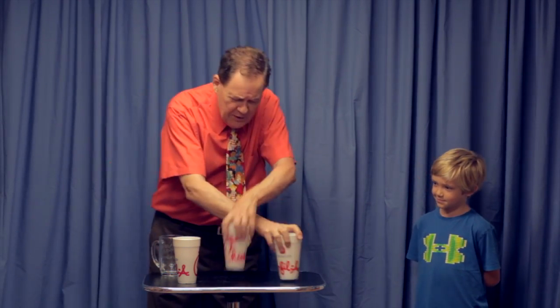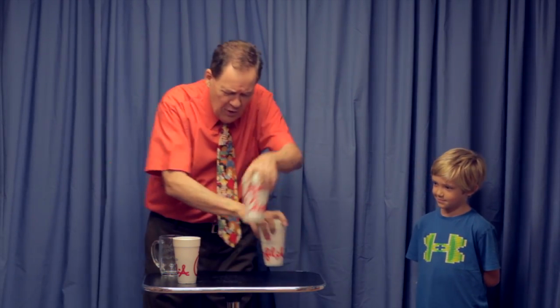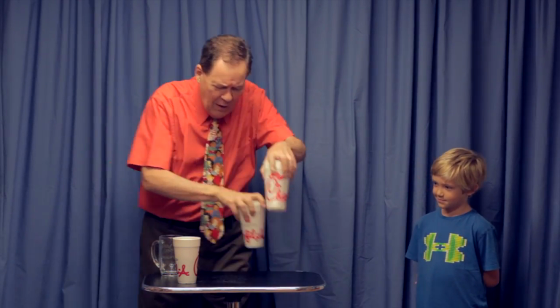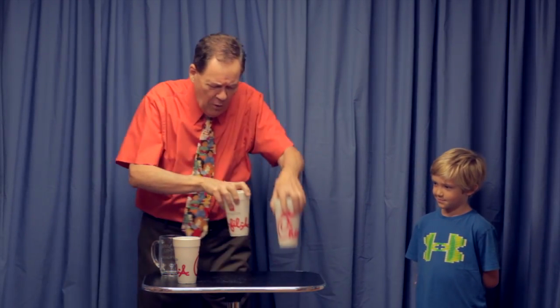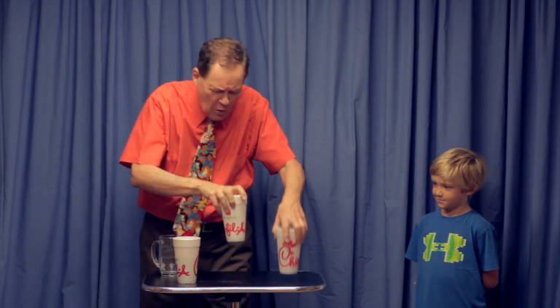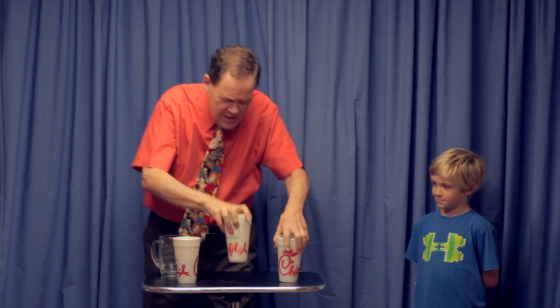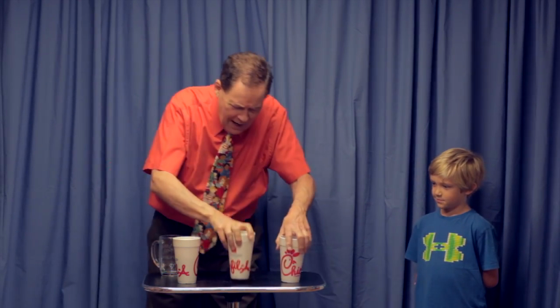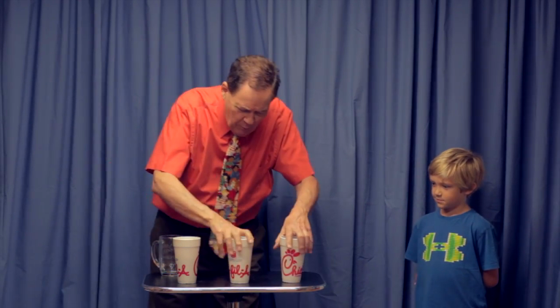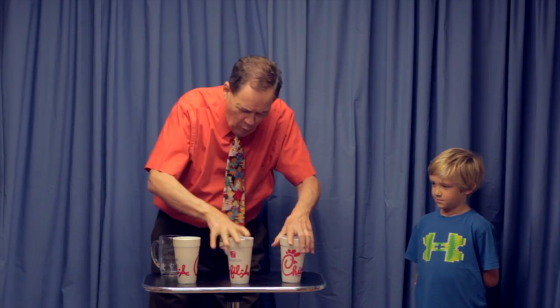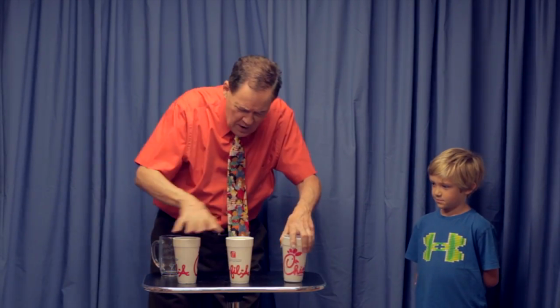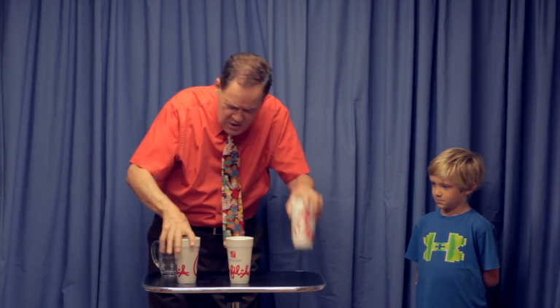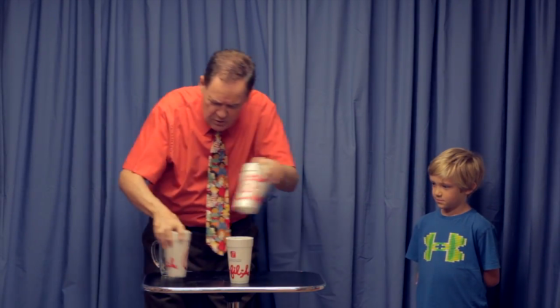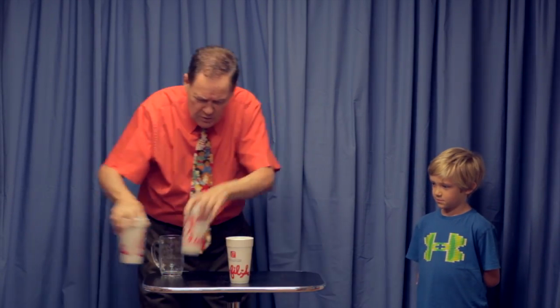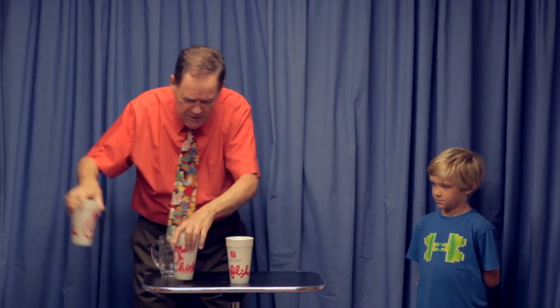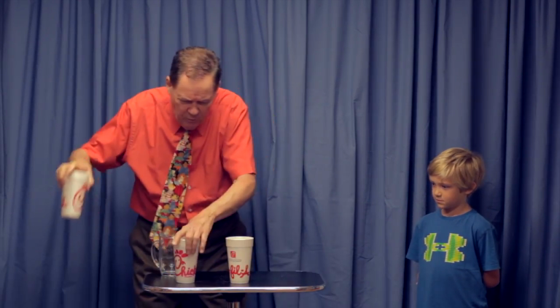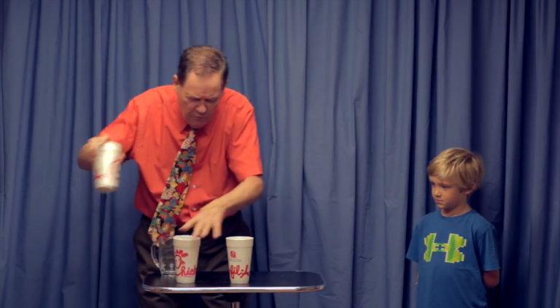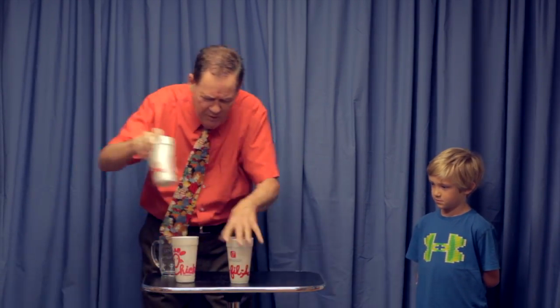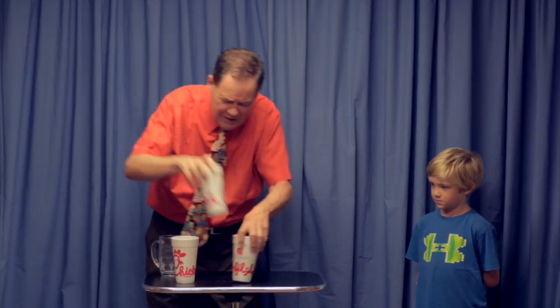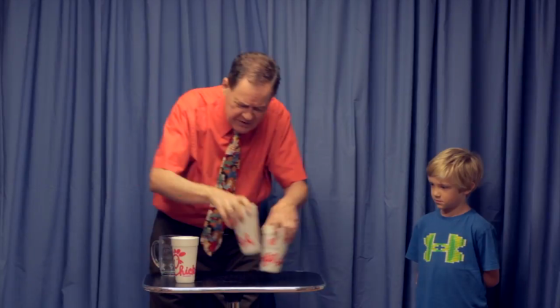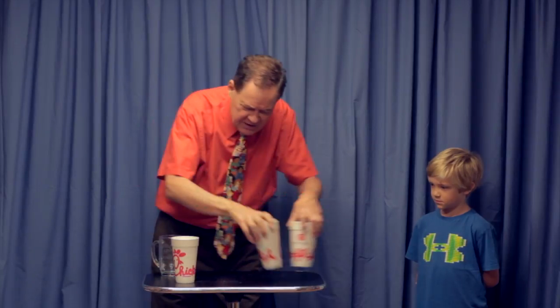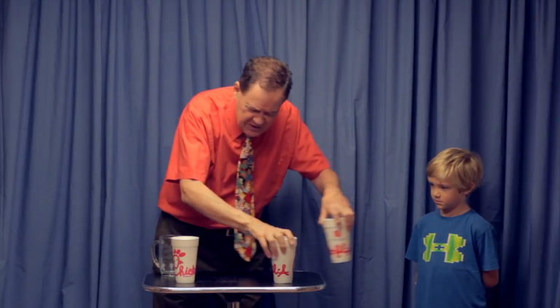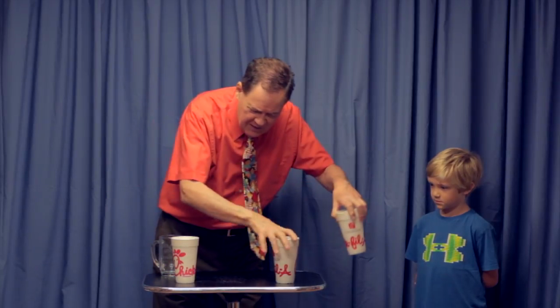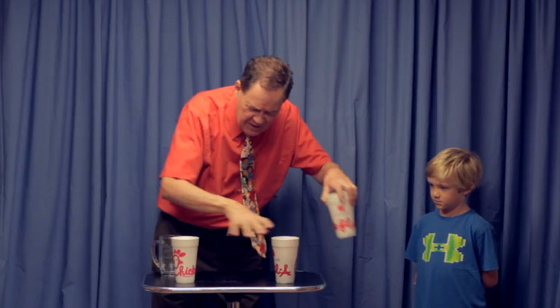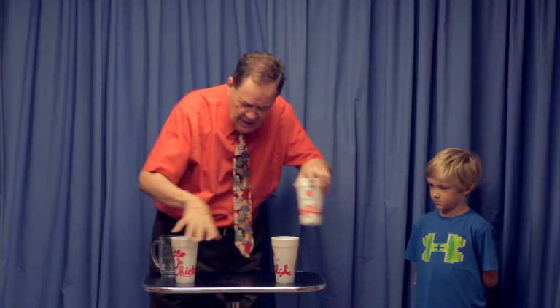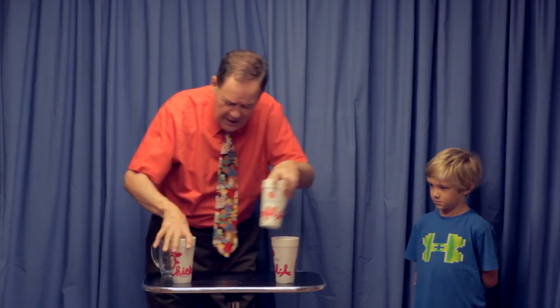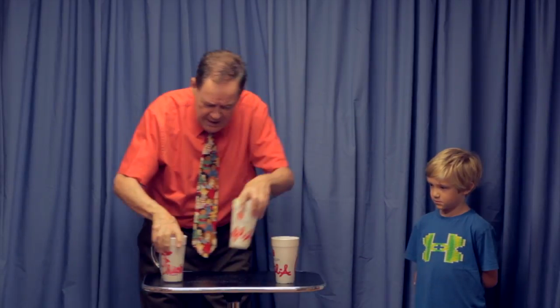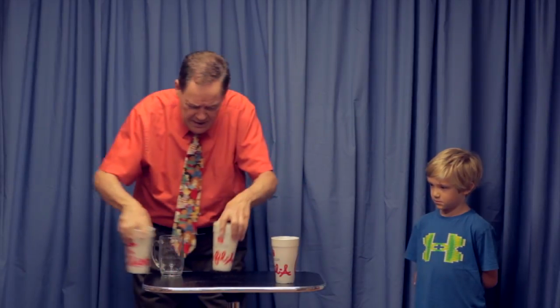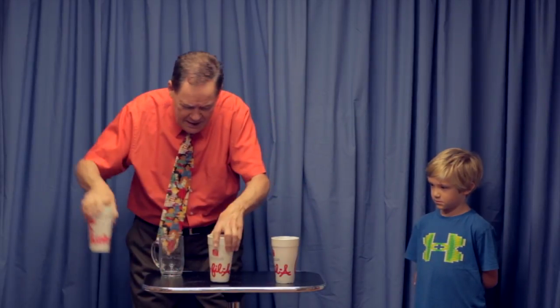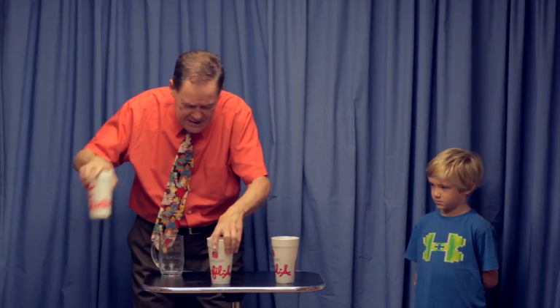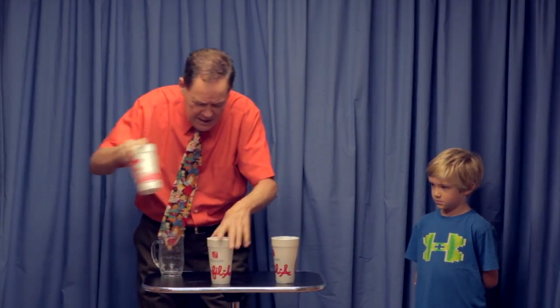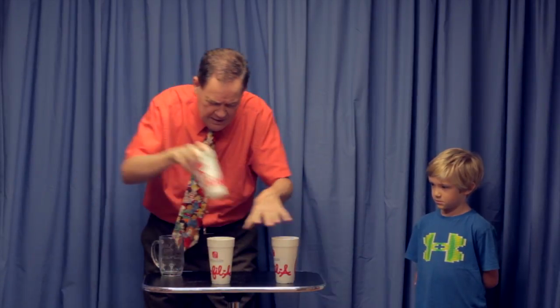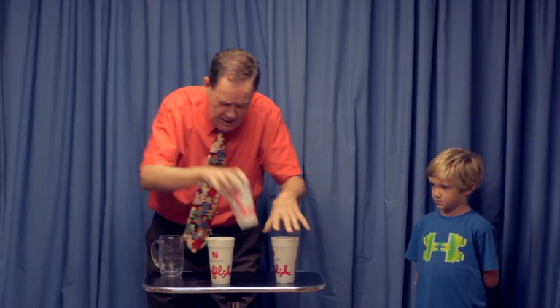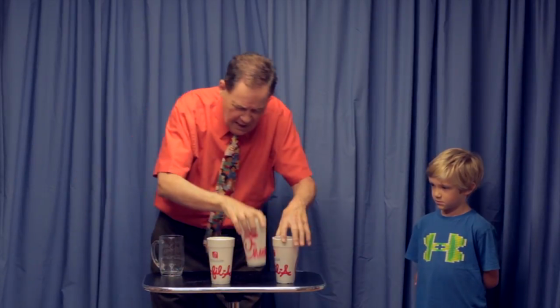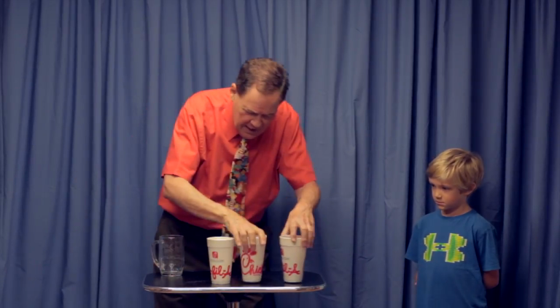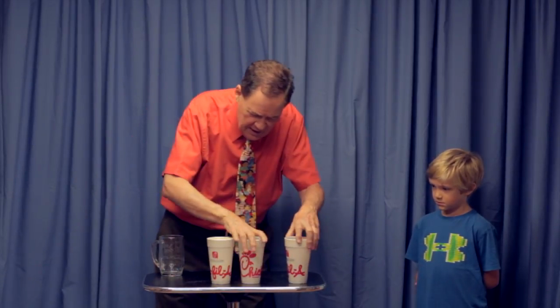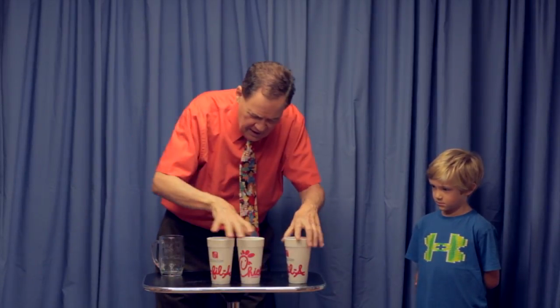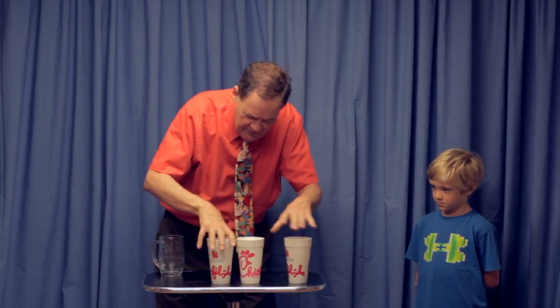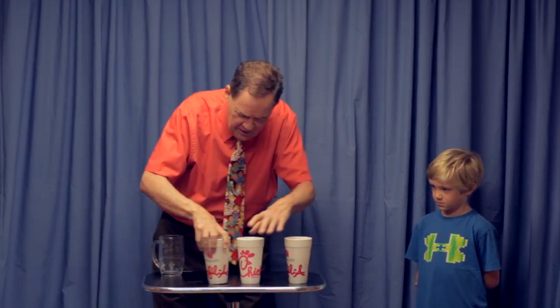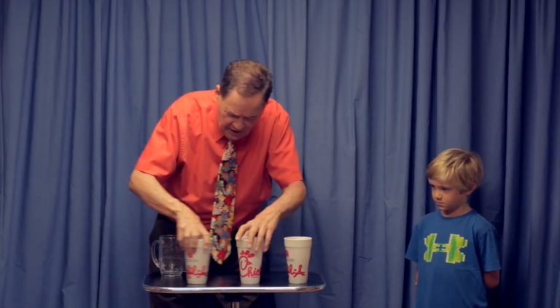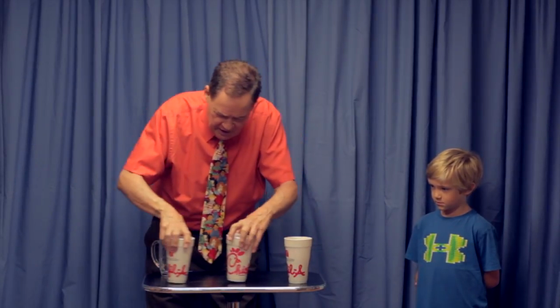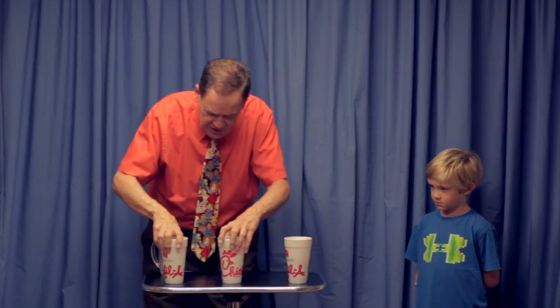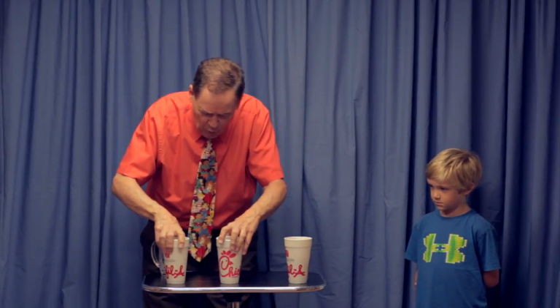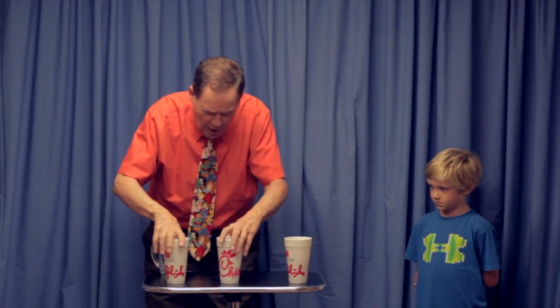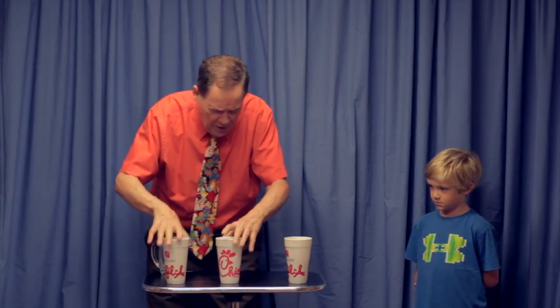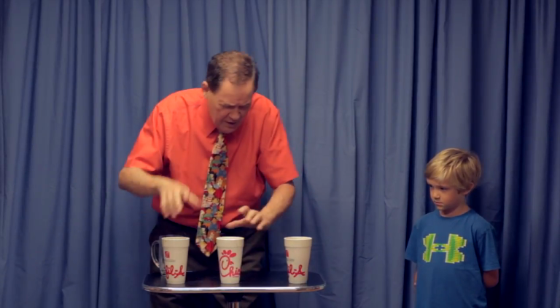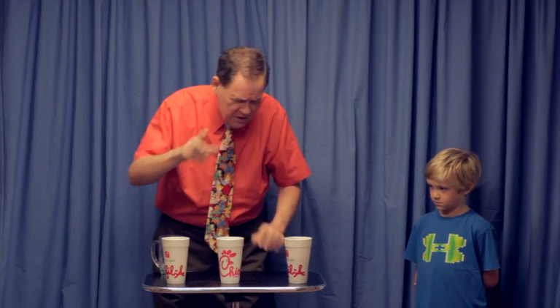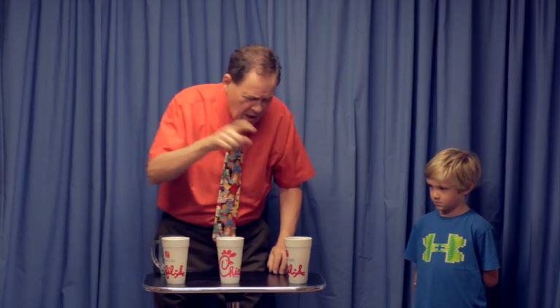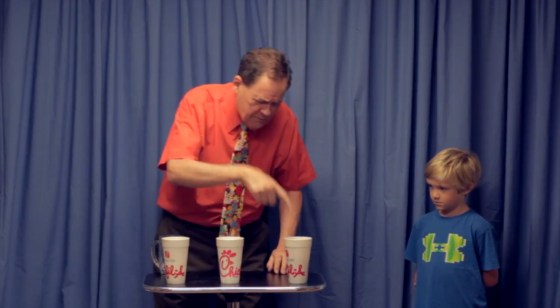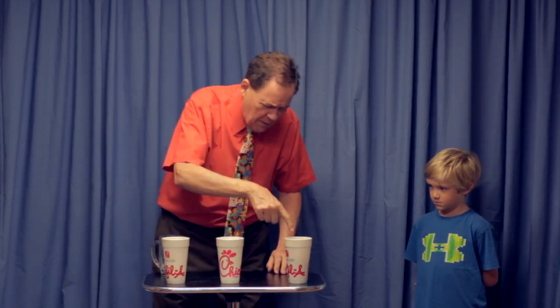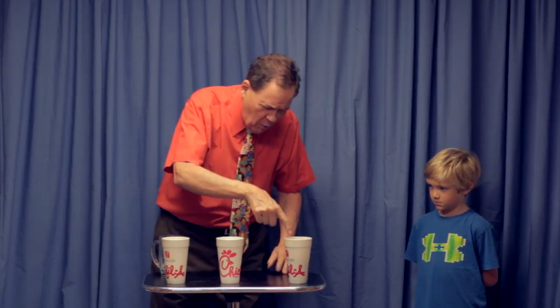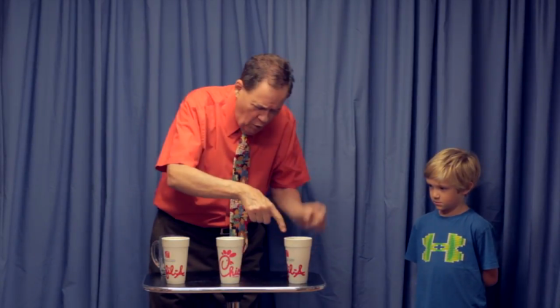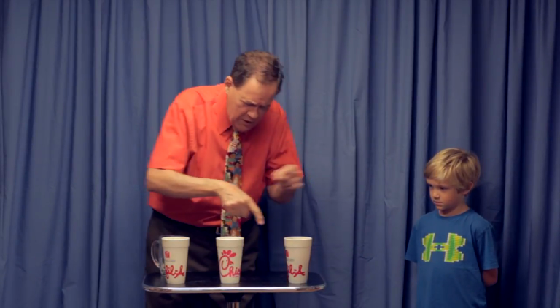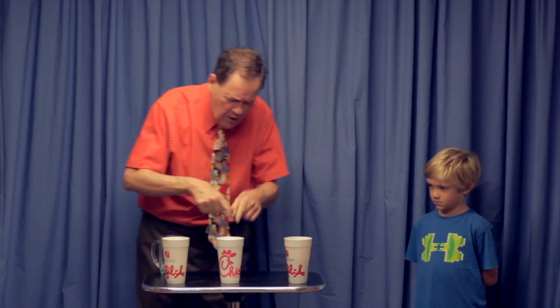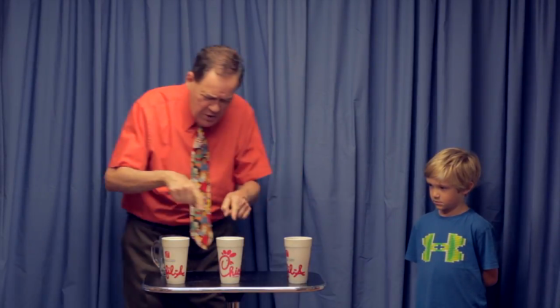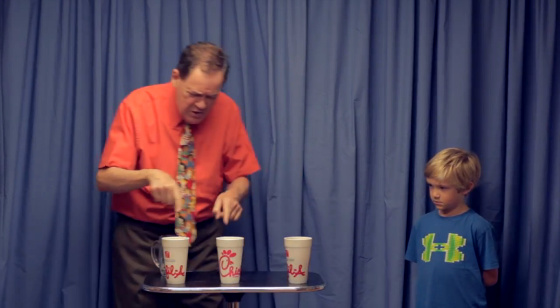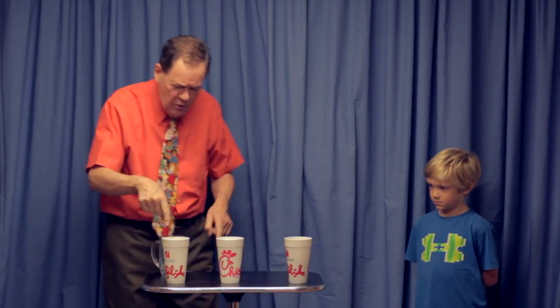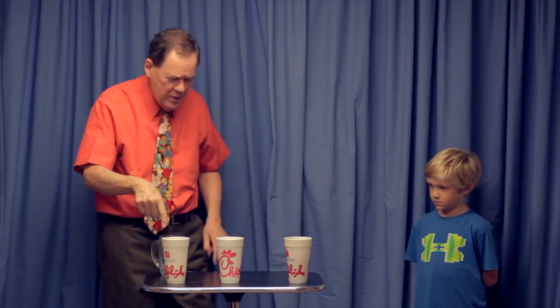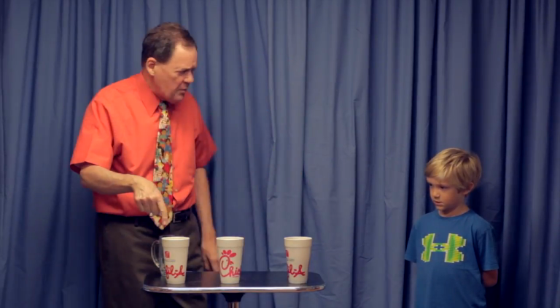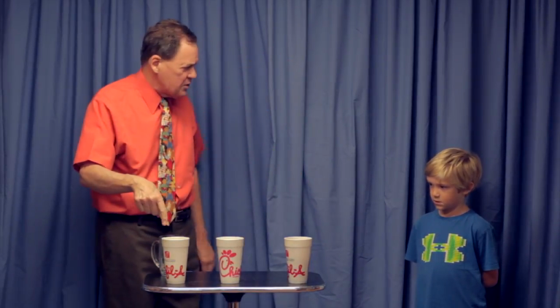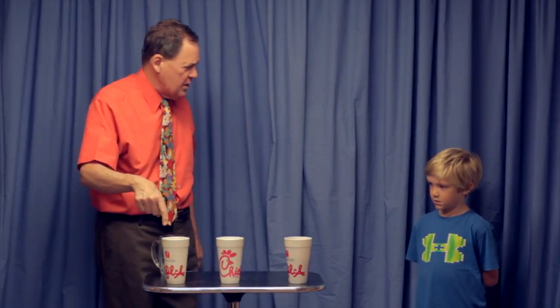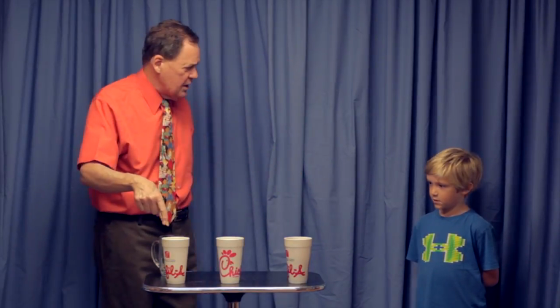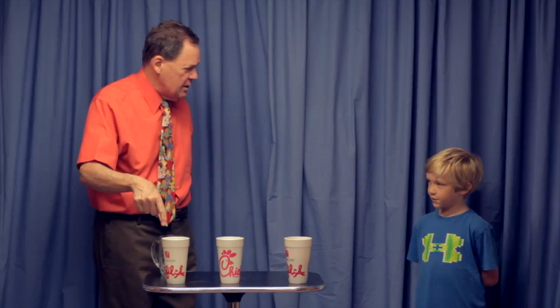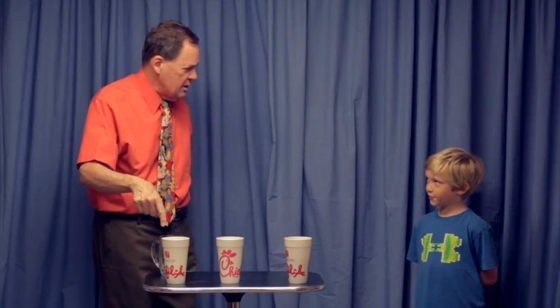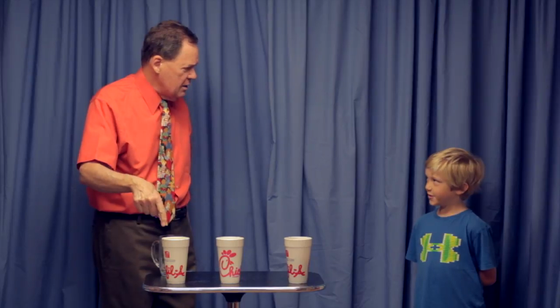Let me try it one more time. One, two, three, four, five, six, seven, eight, nine, ten, and eleven. Is the water in cup number one, number two, or number three? Three.